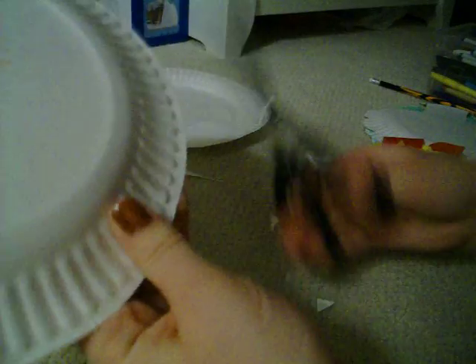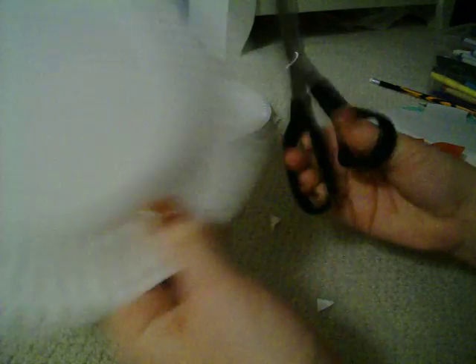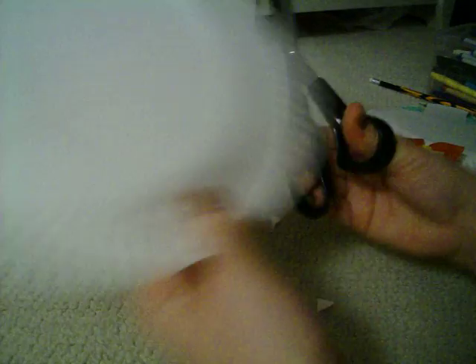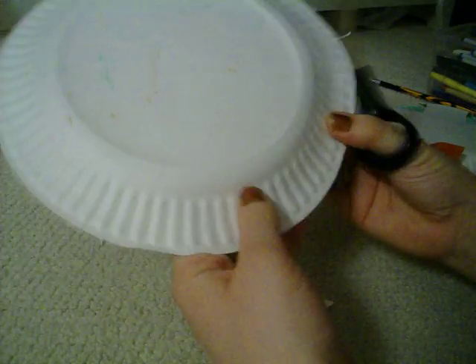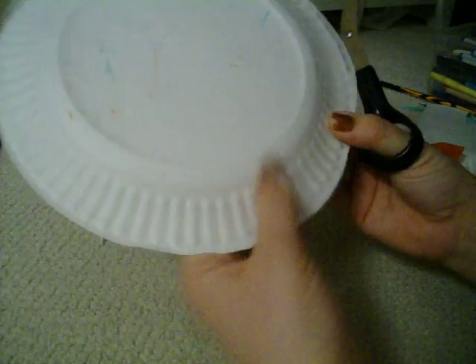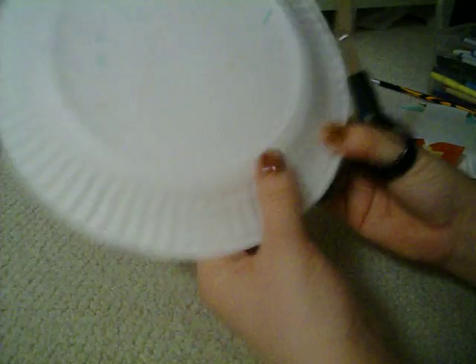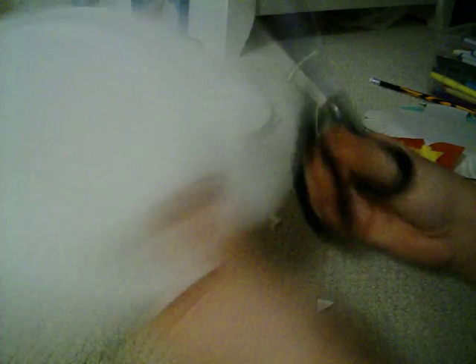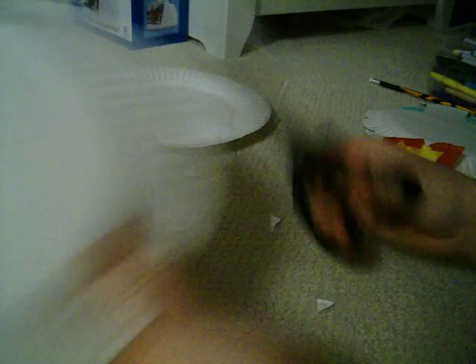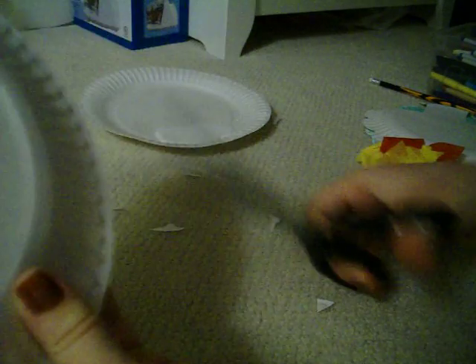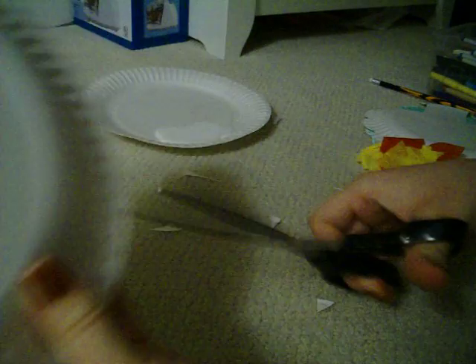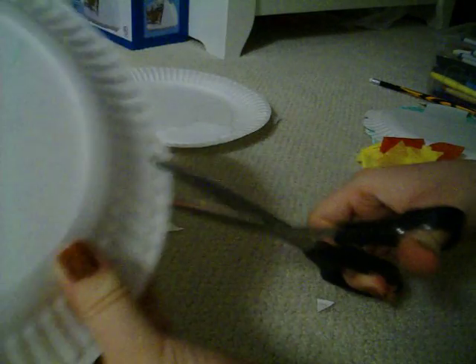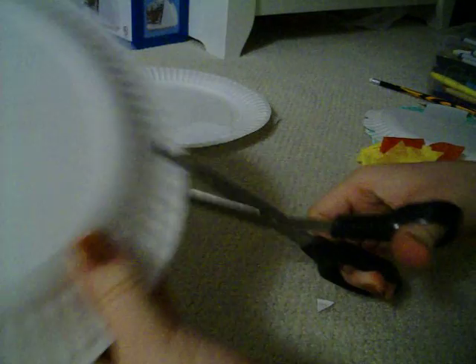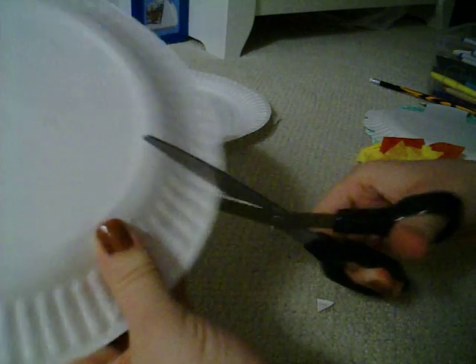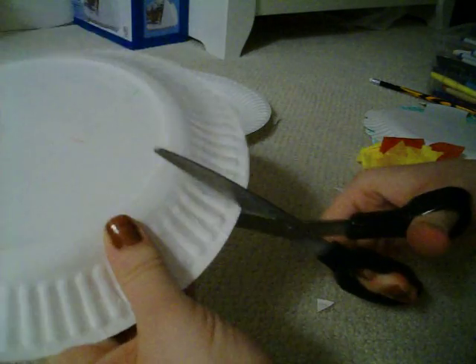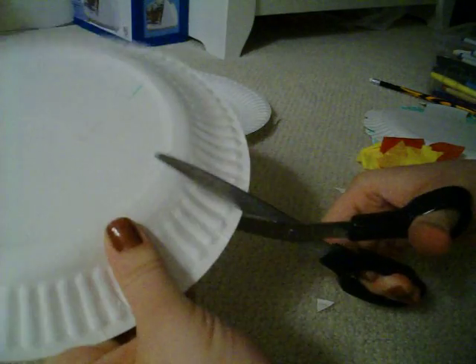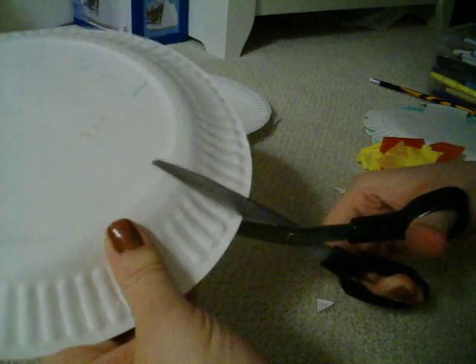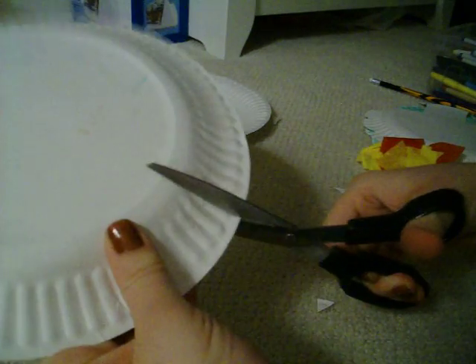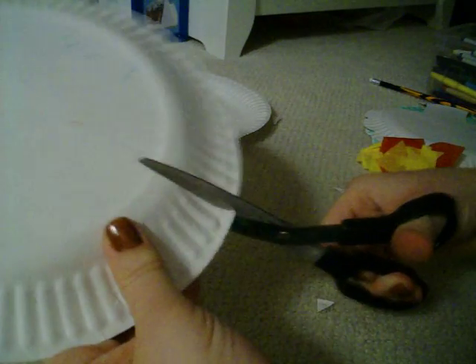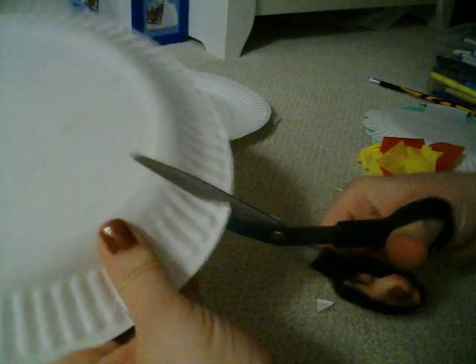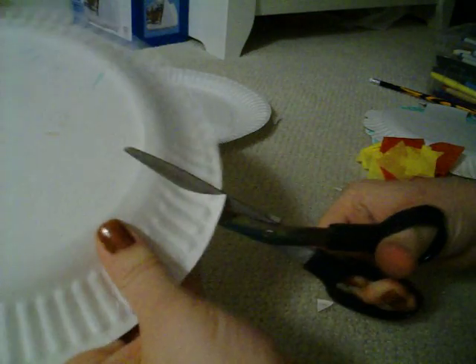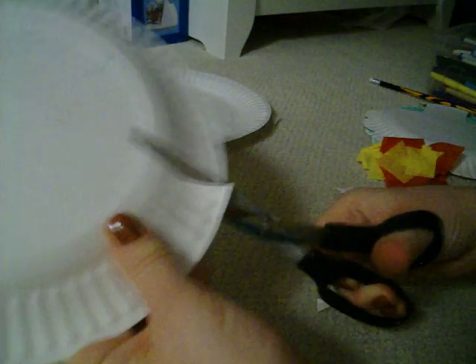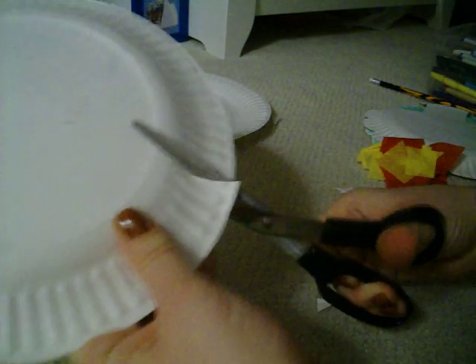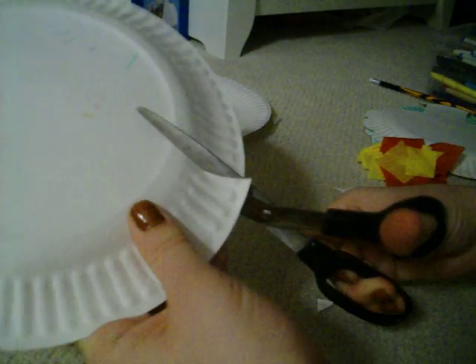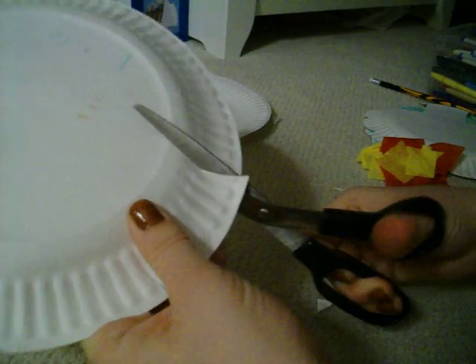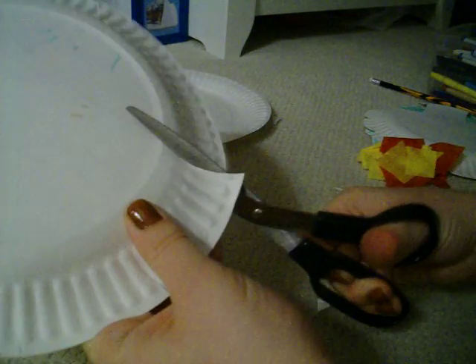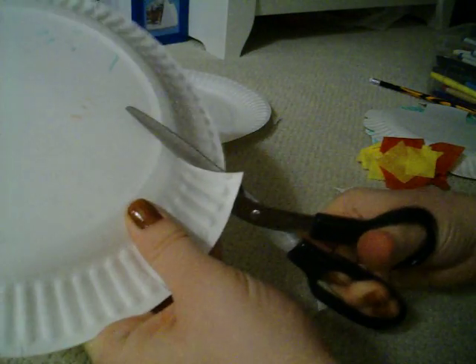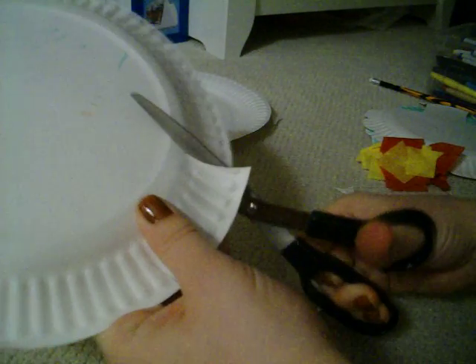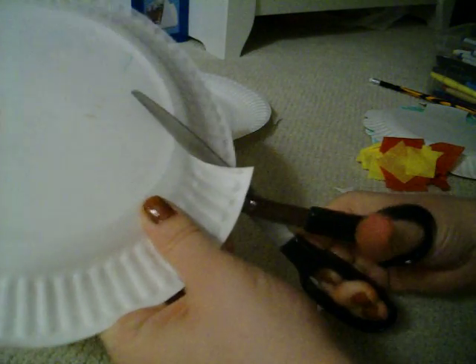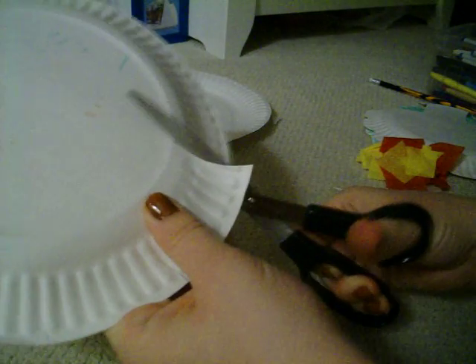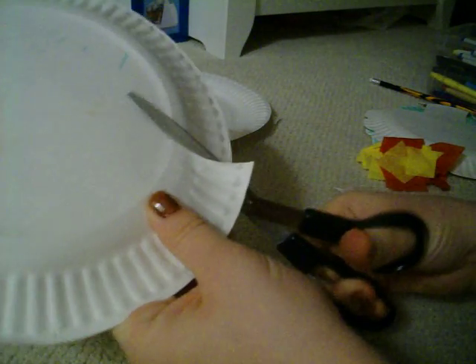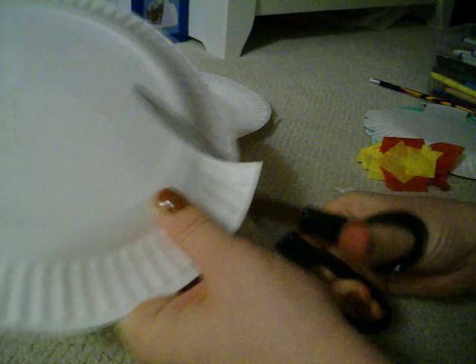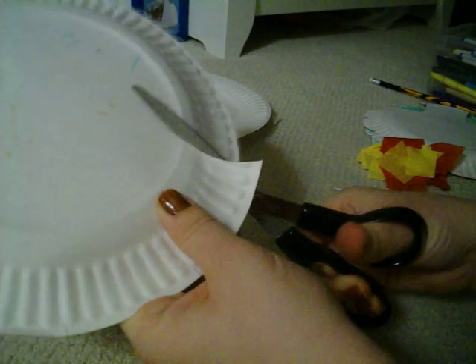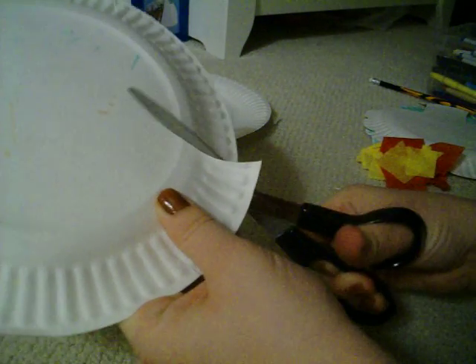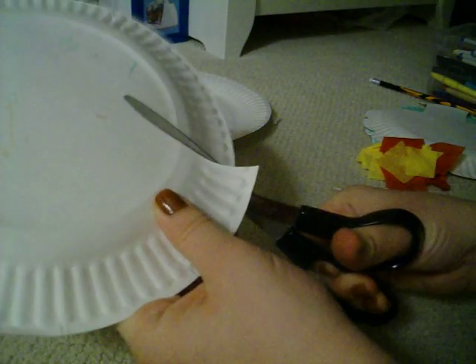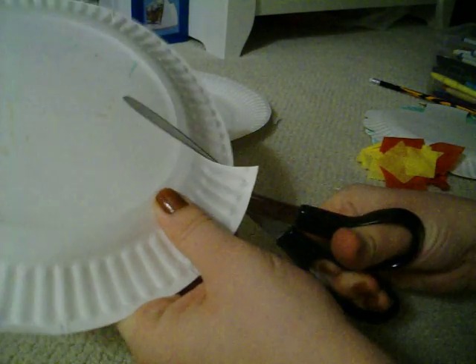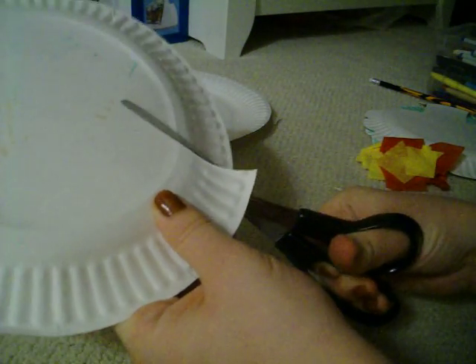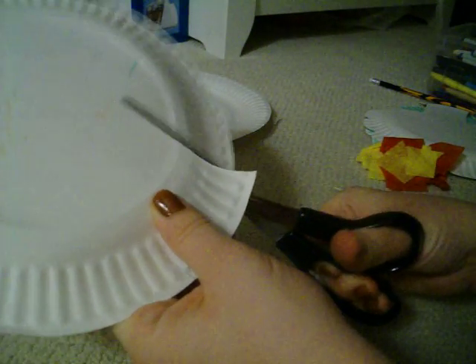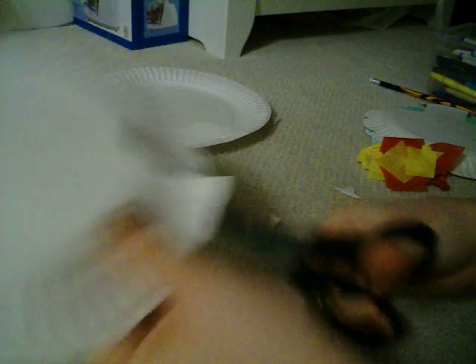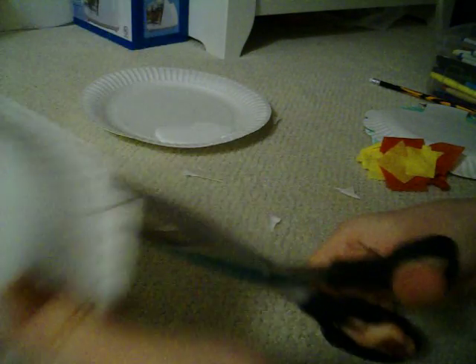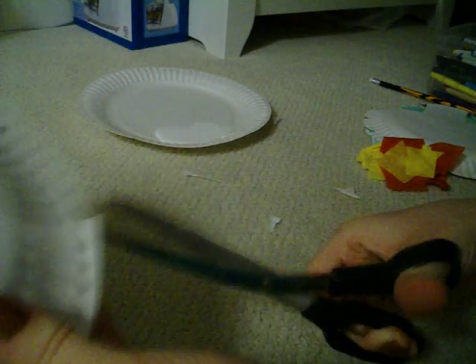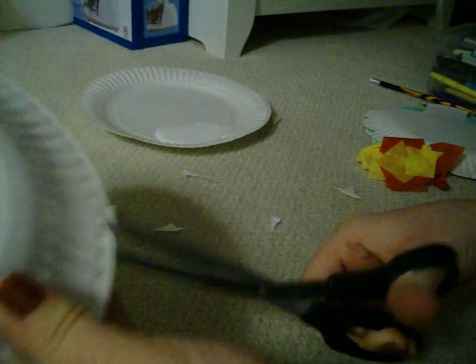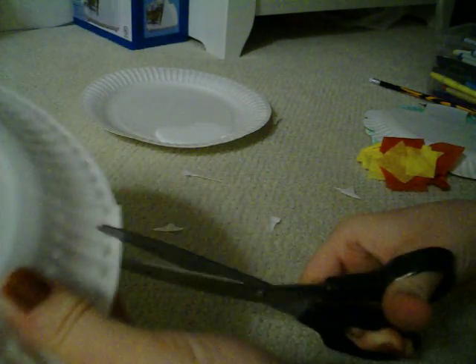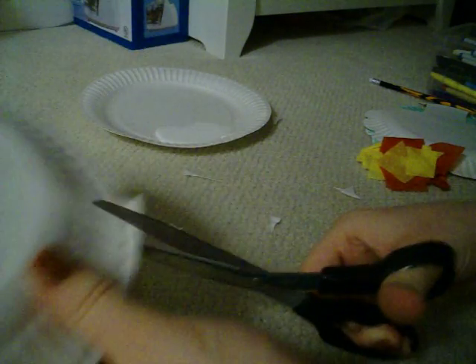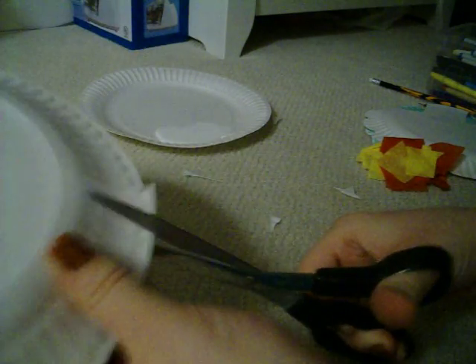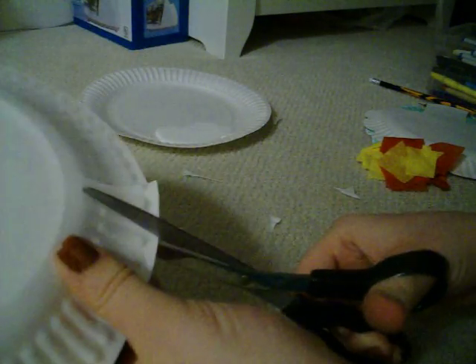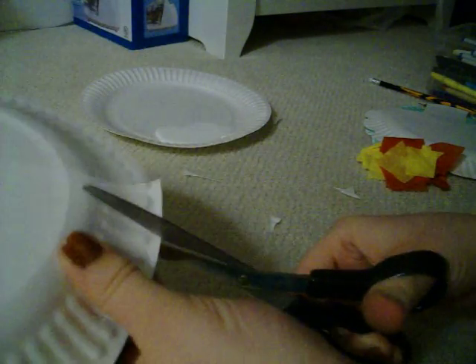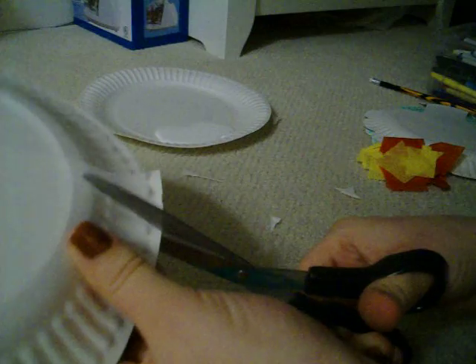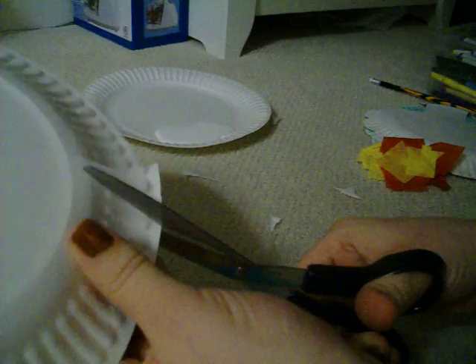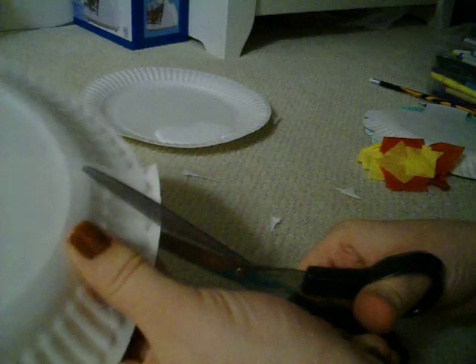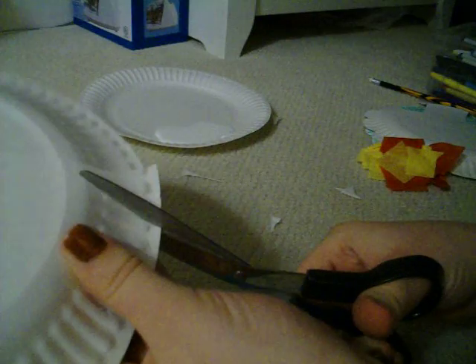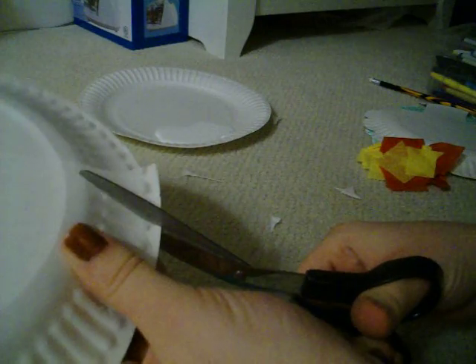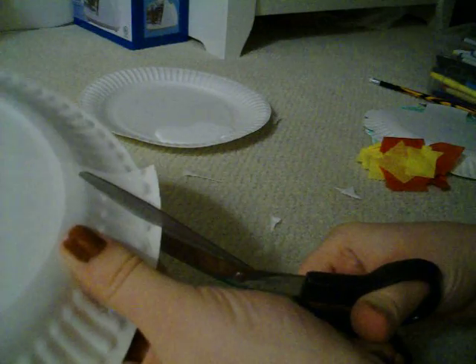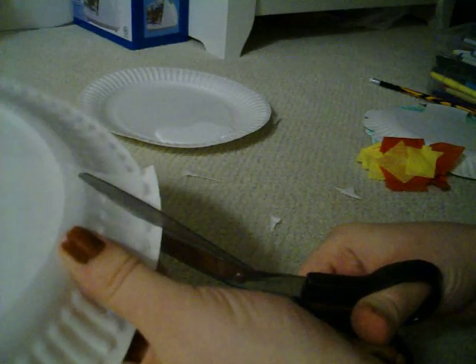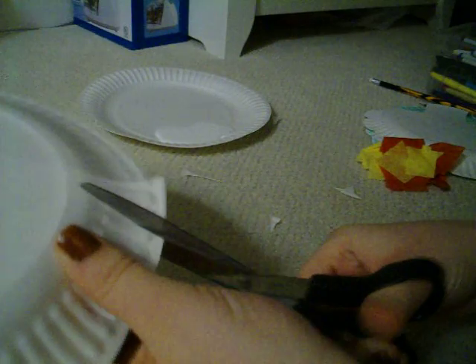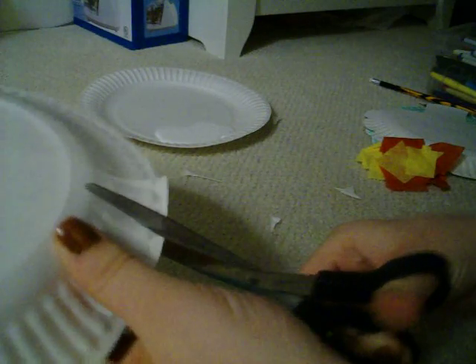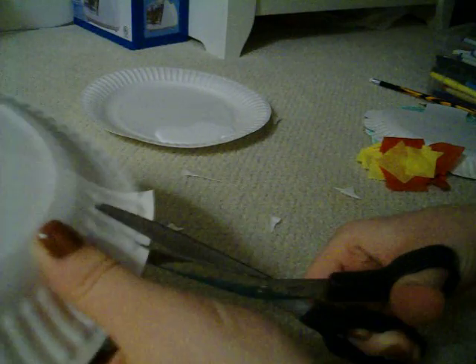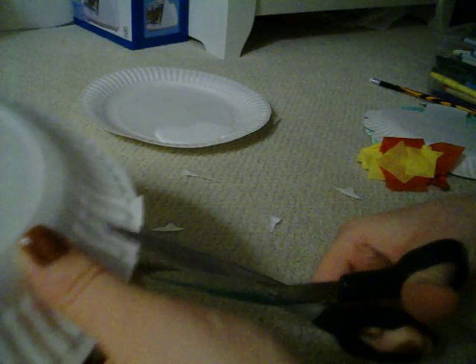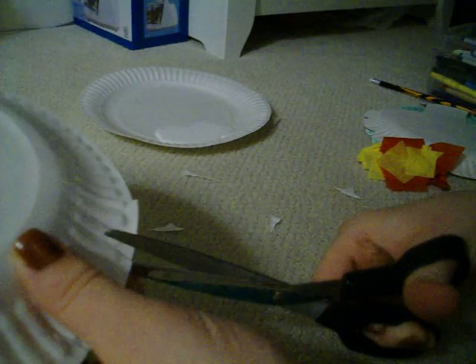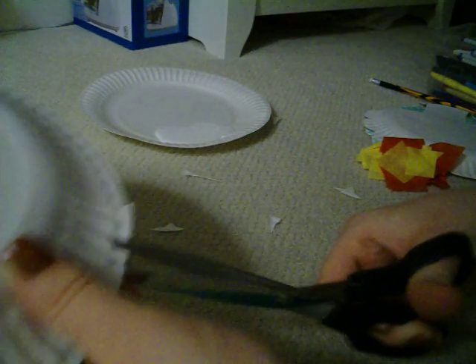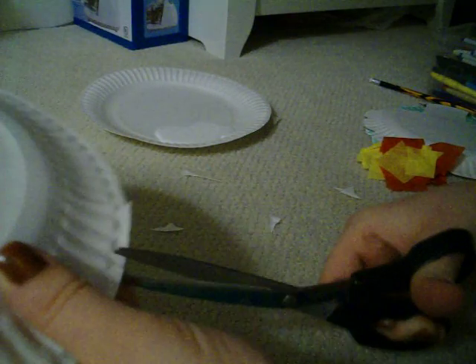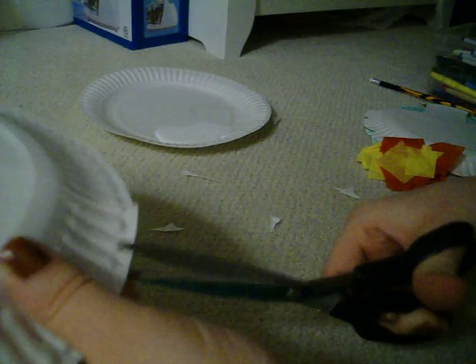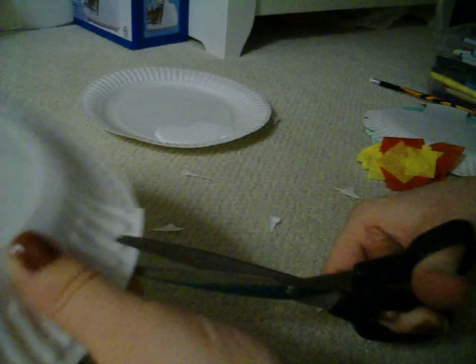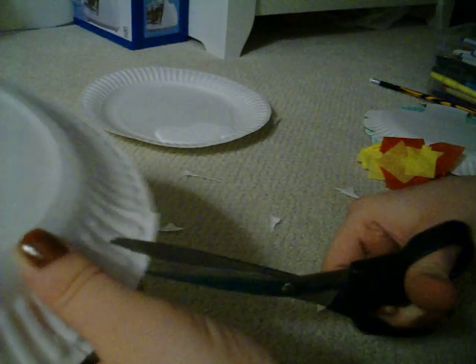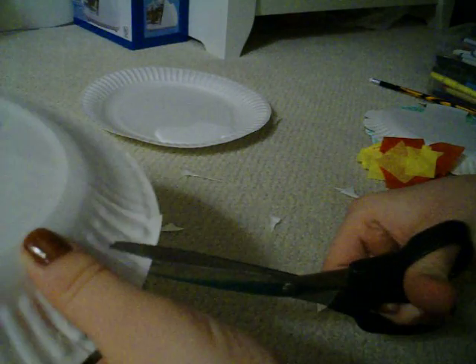First, have an adult cut the paper plate into the shape of a bush.